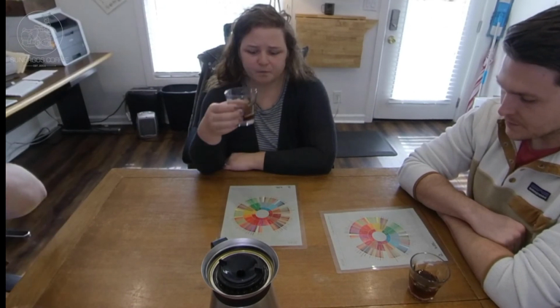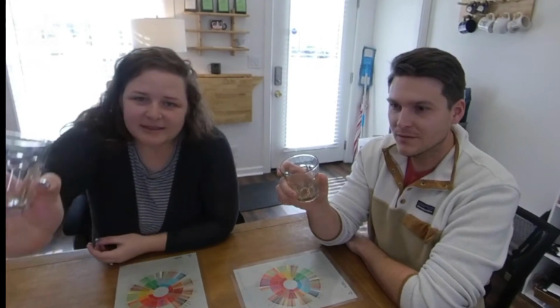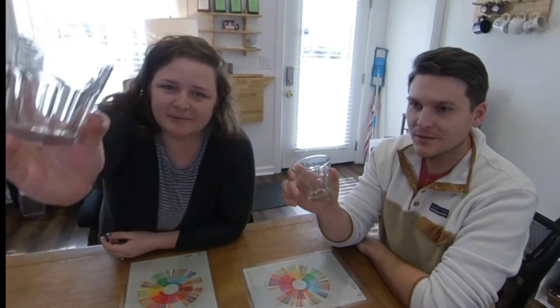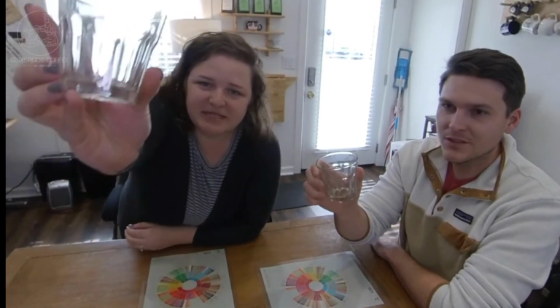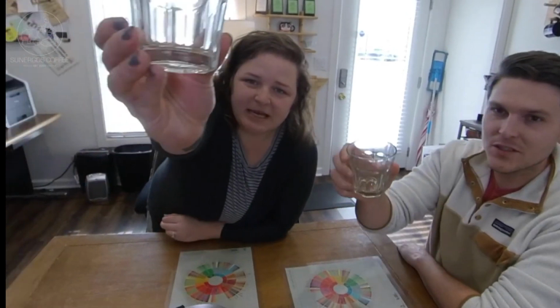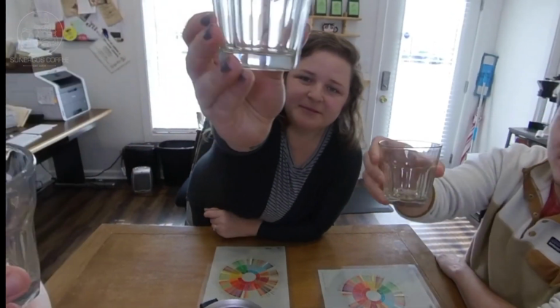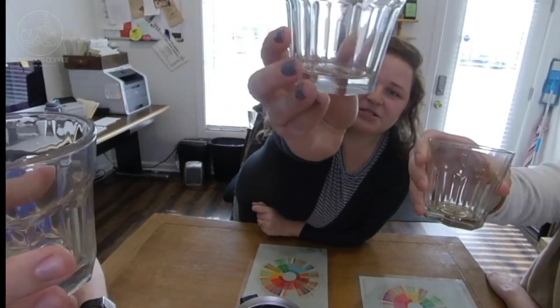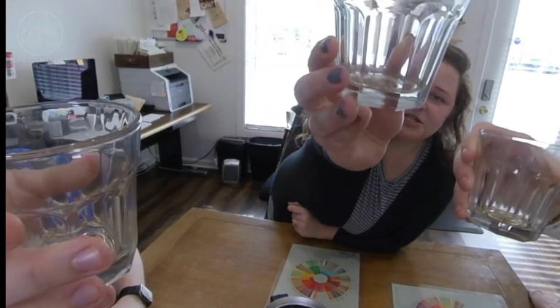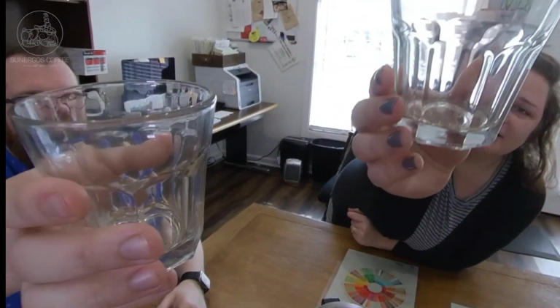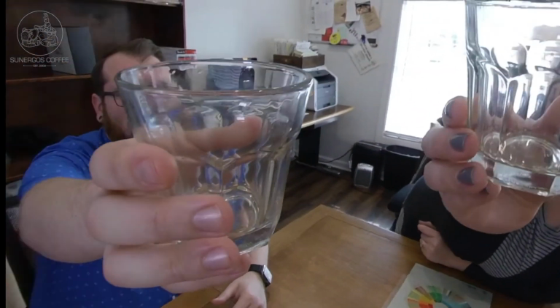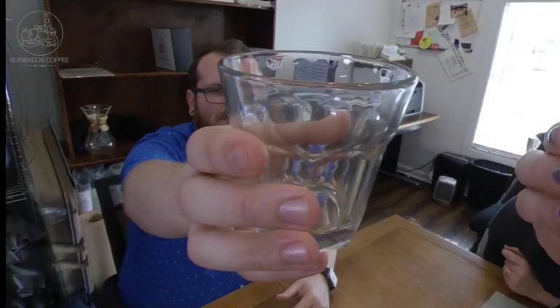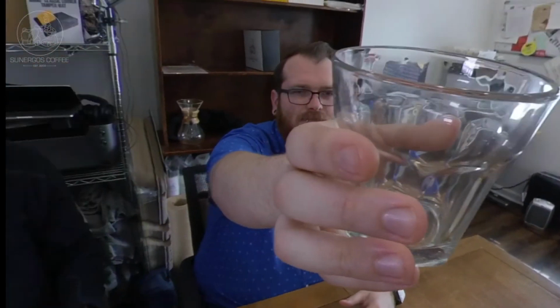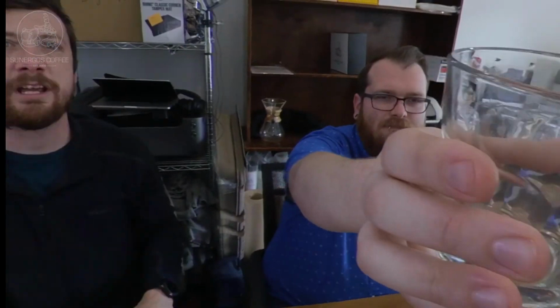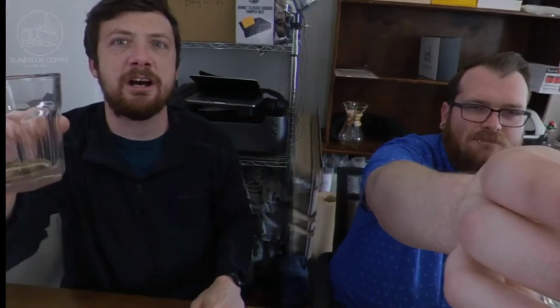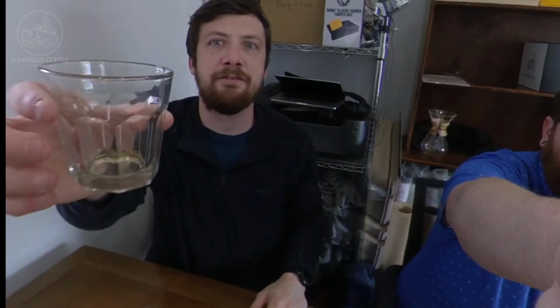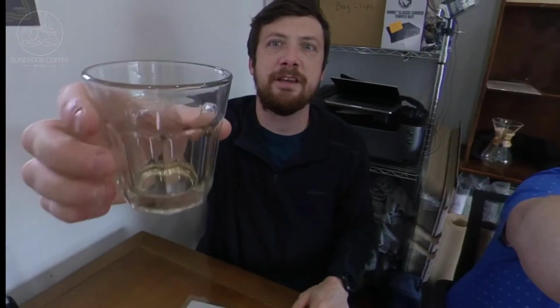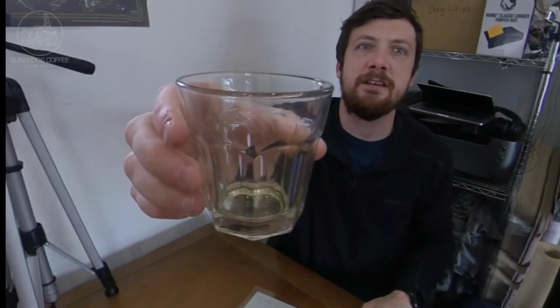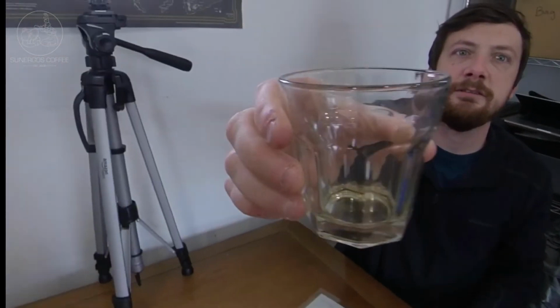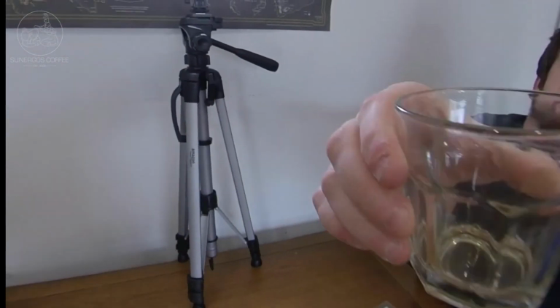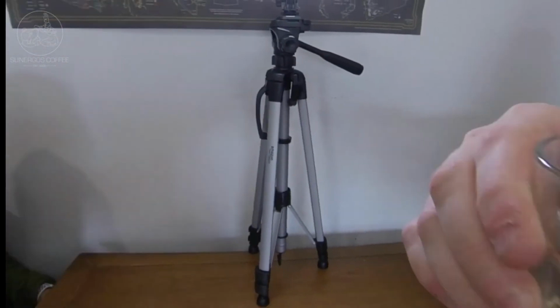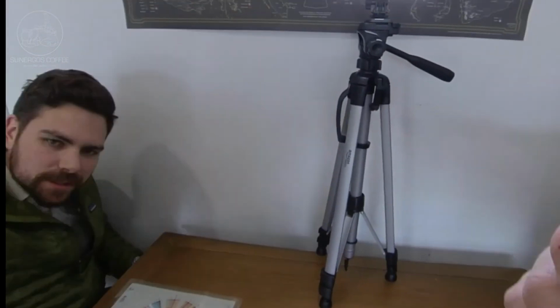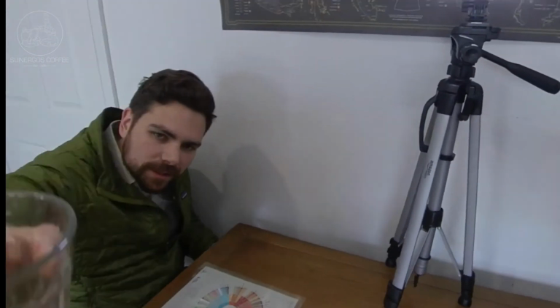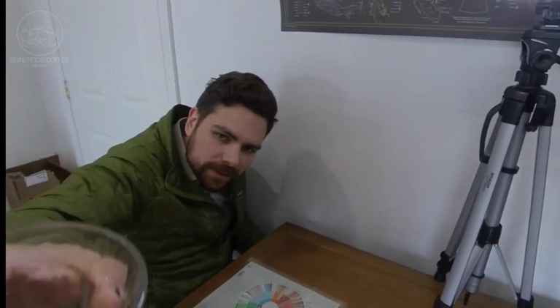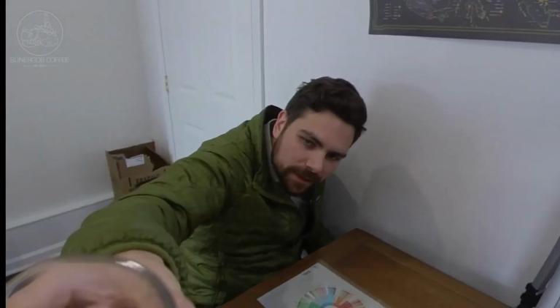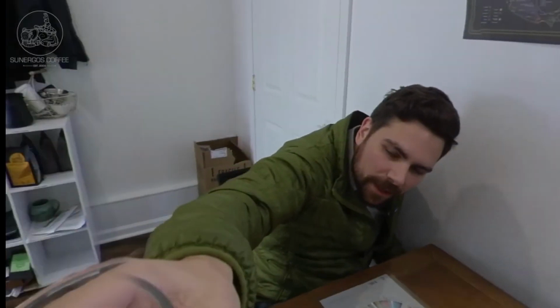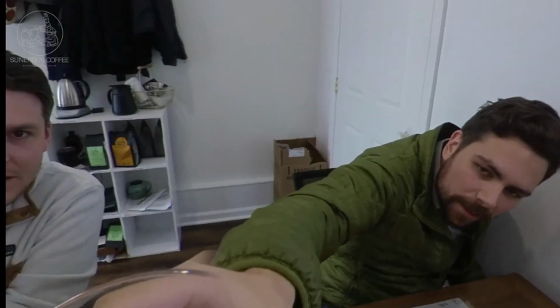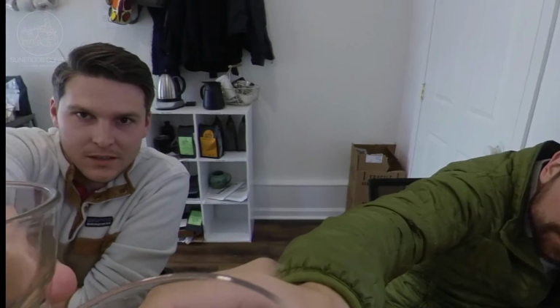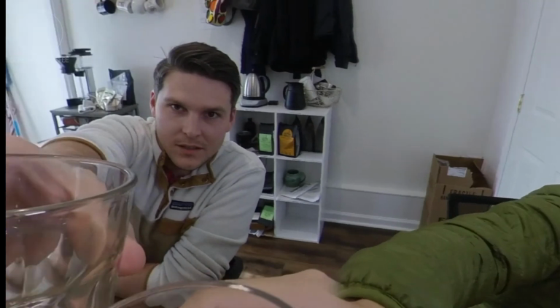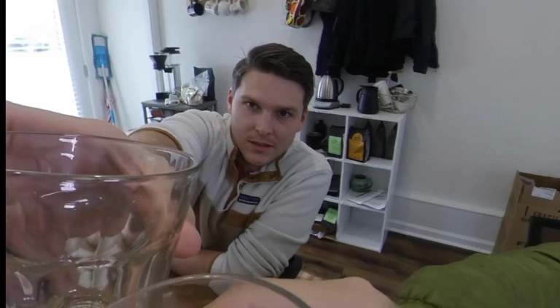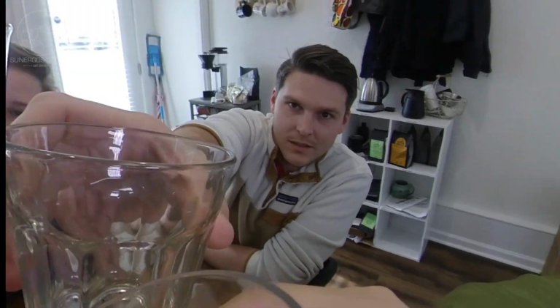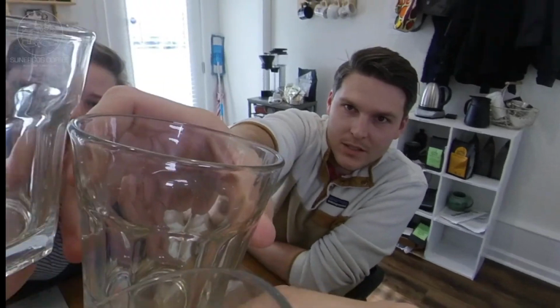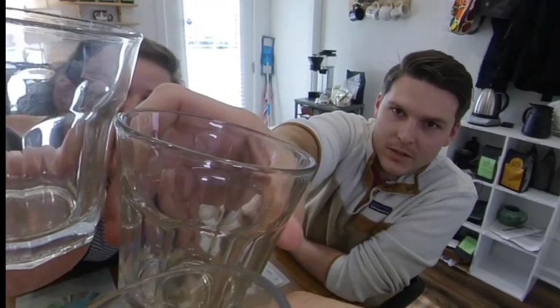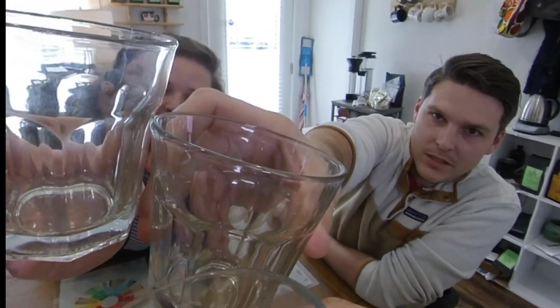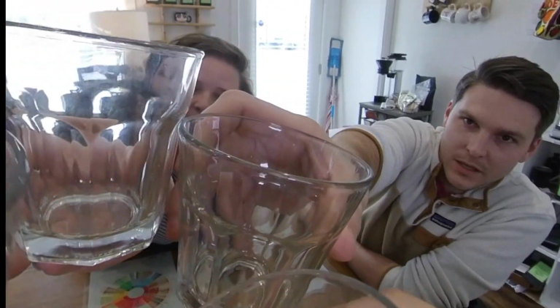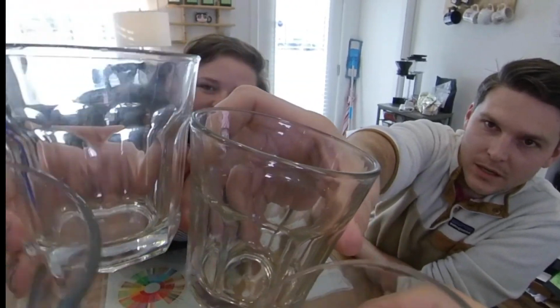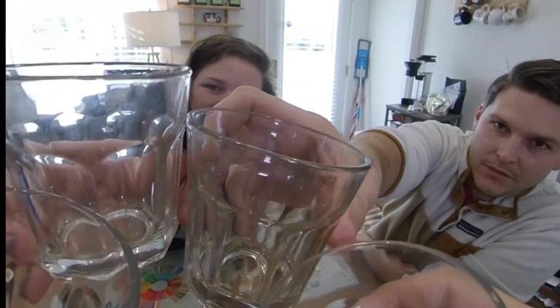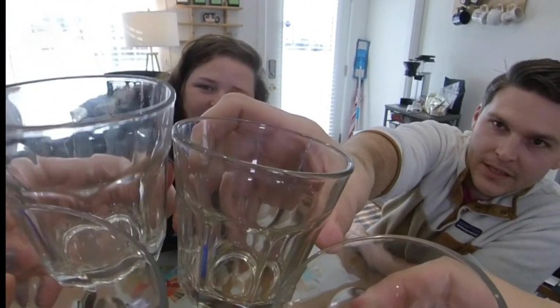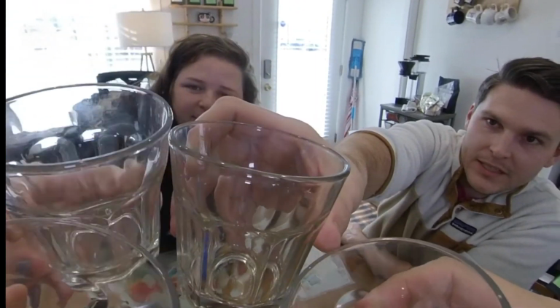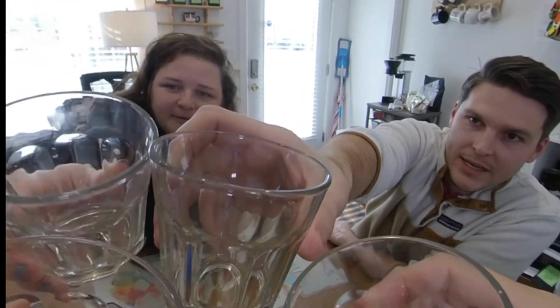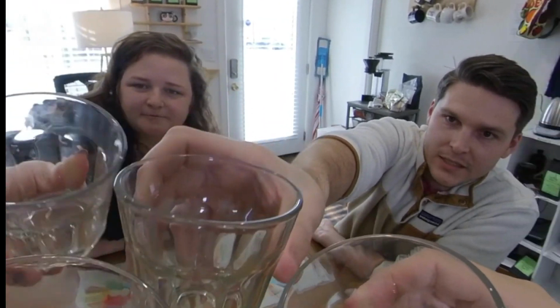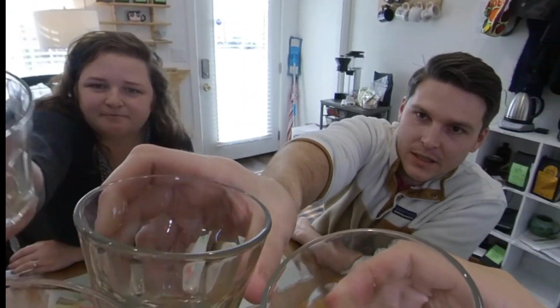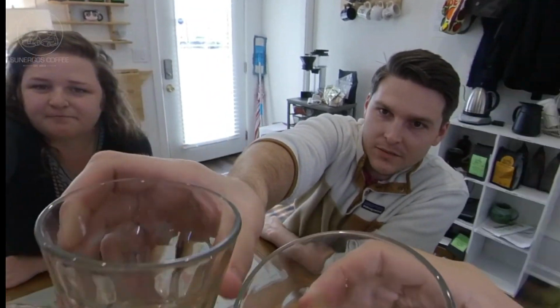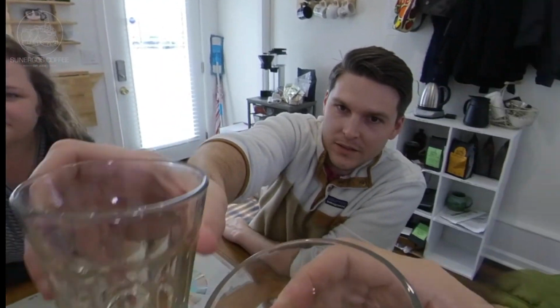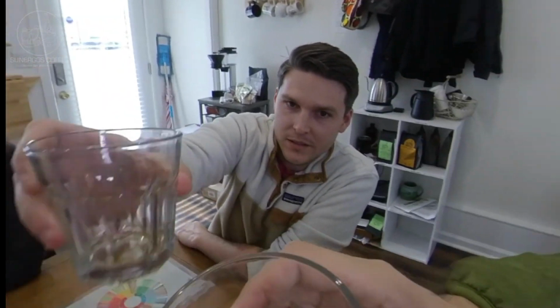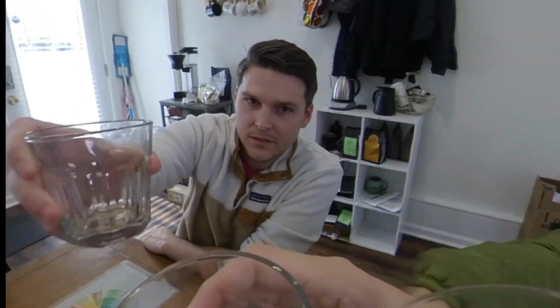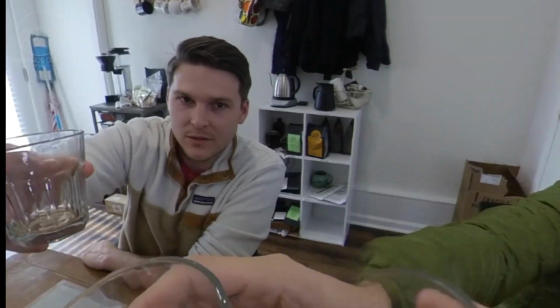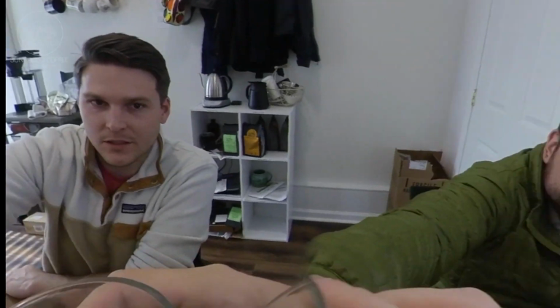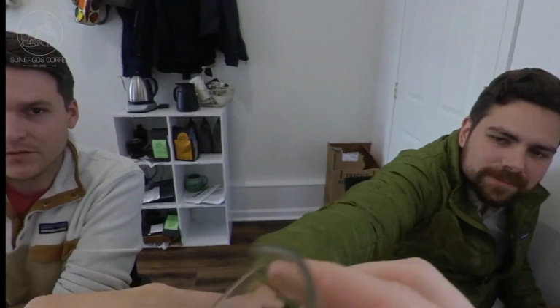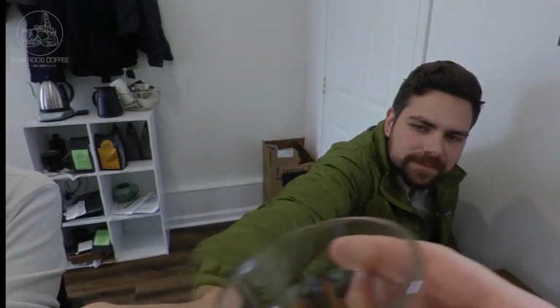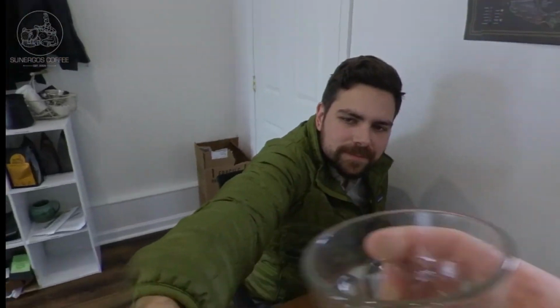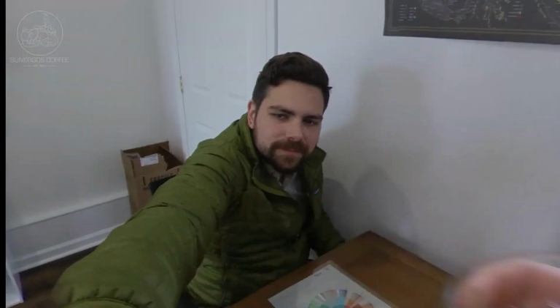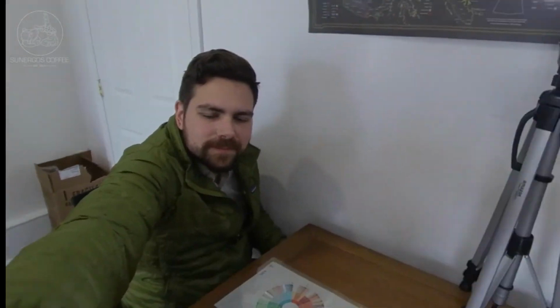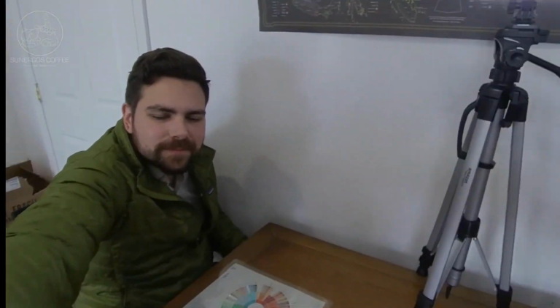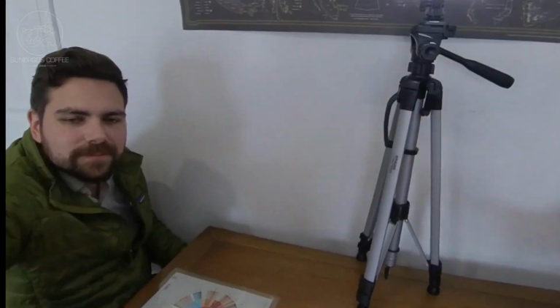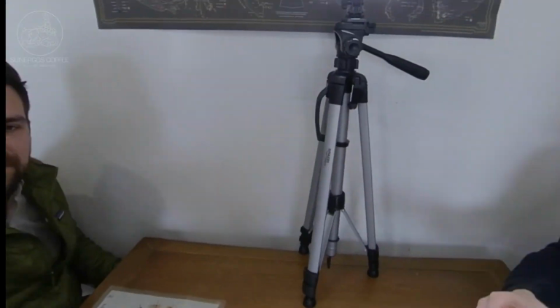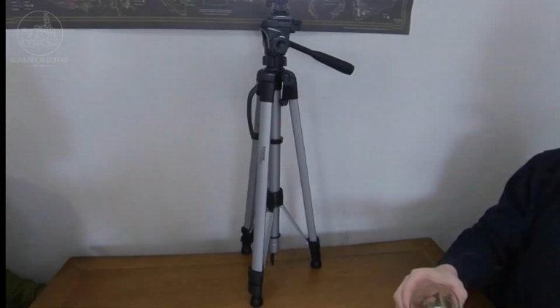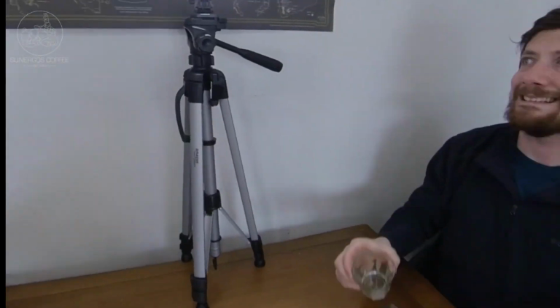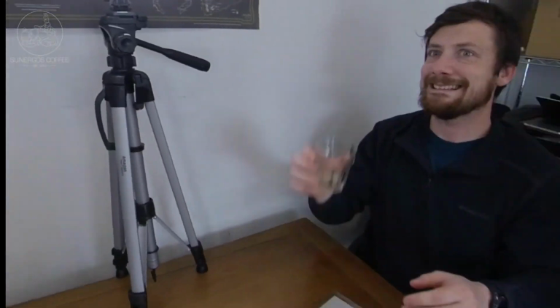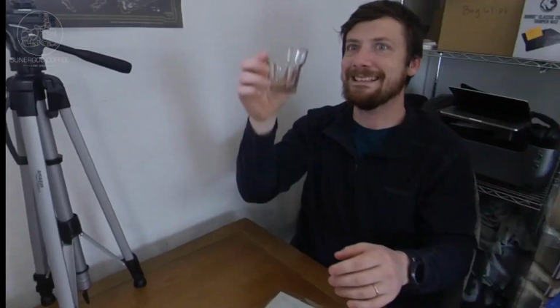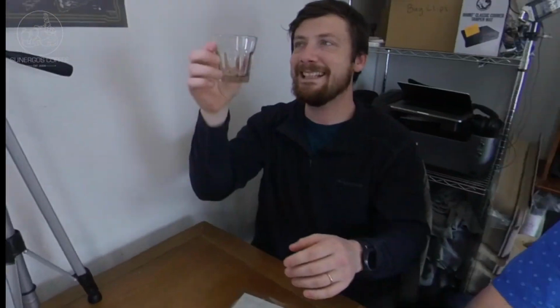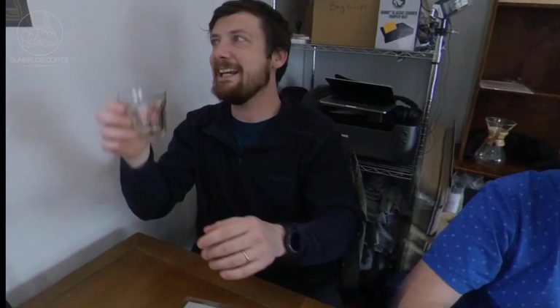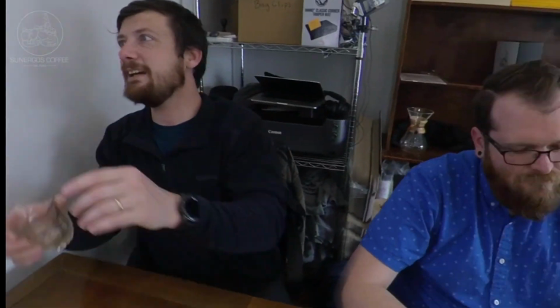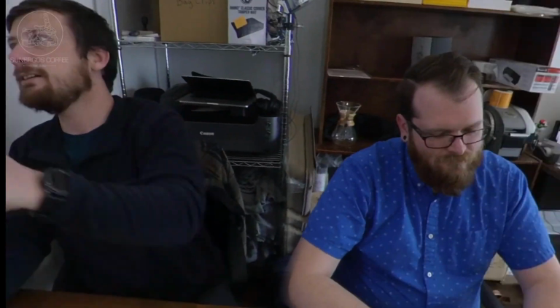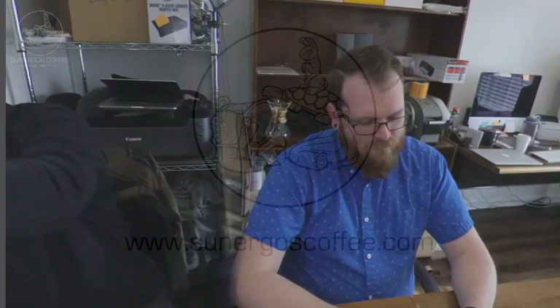Empty cups, cheers! This is a fantastic coffee. Looking forward to drinking more of it. So good! Love it.